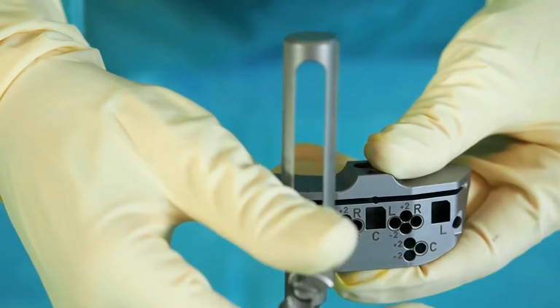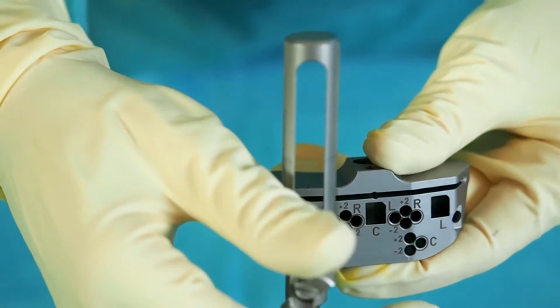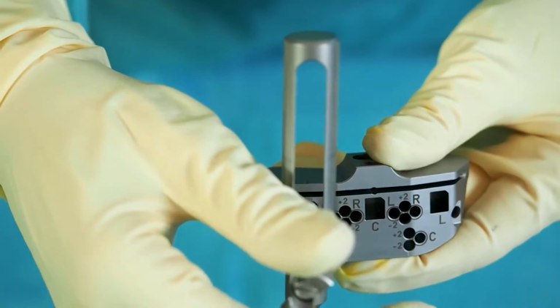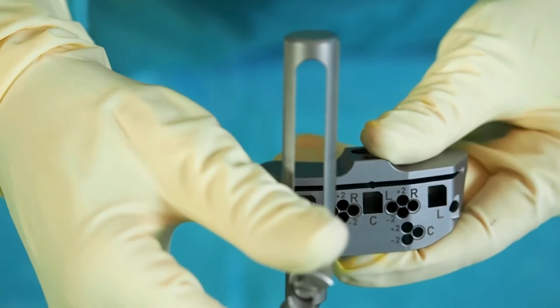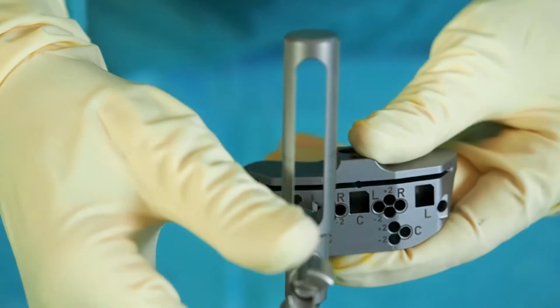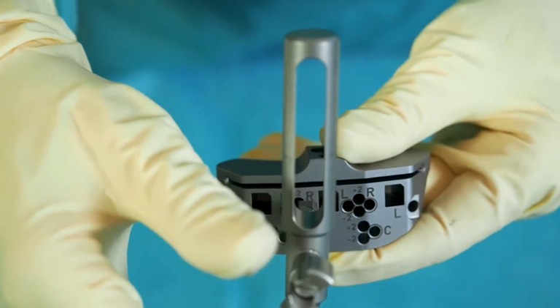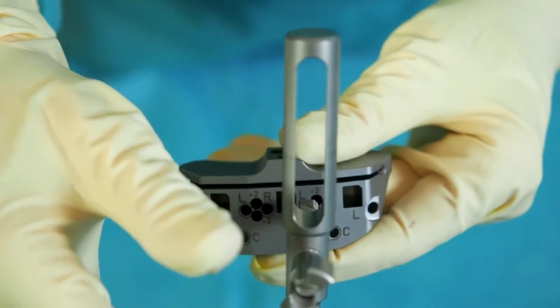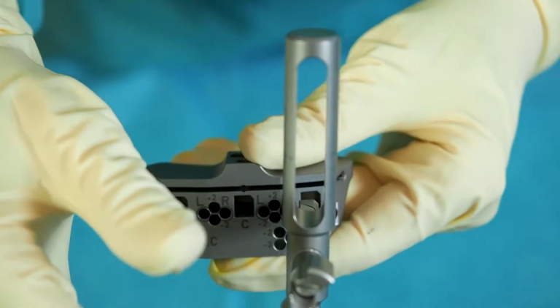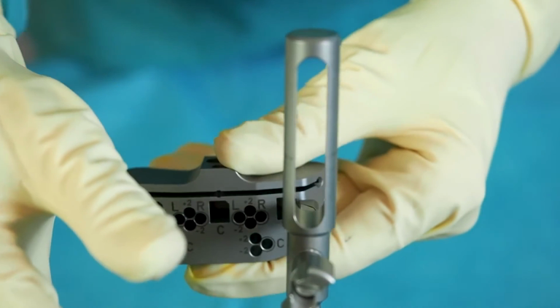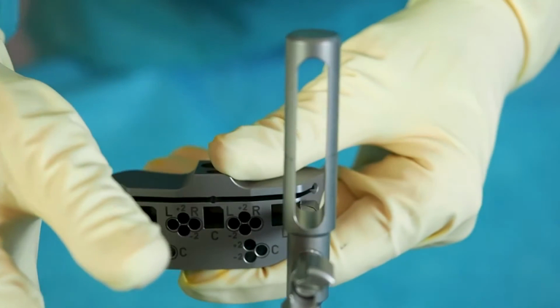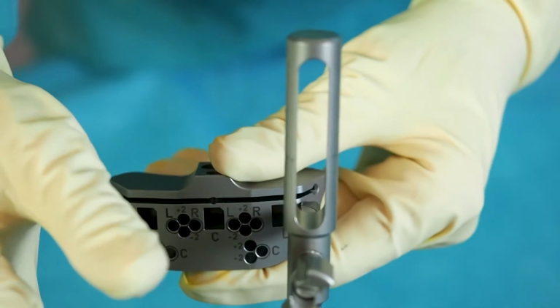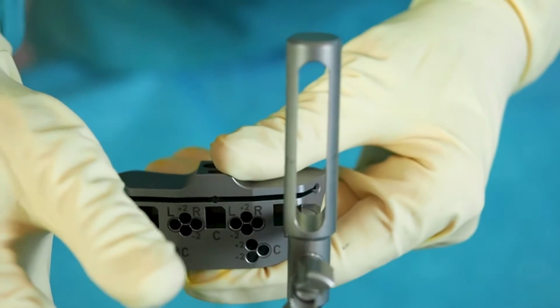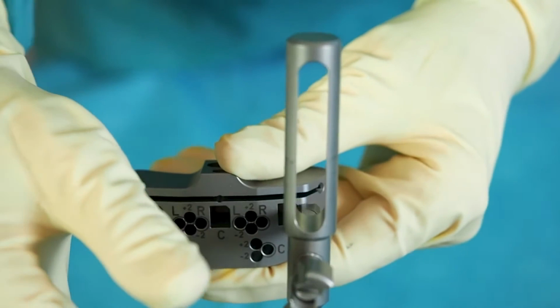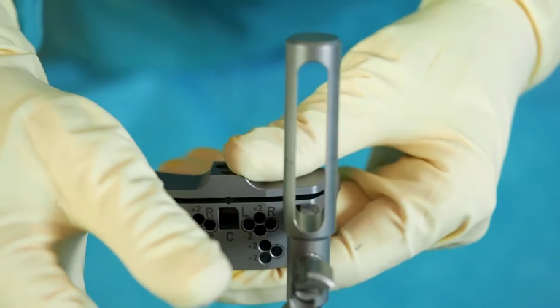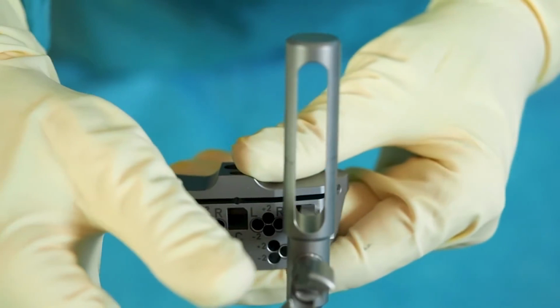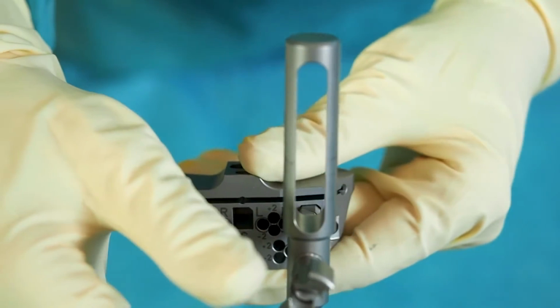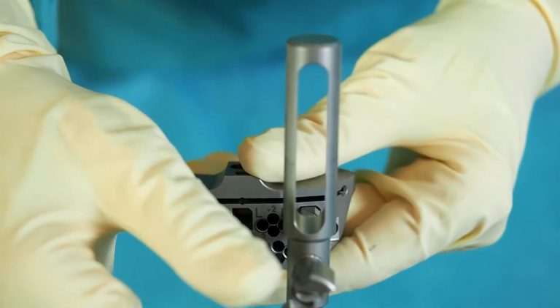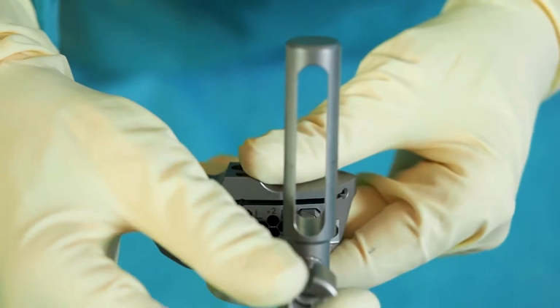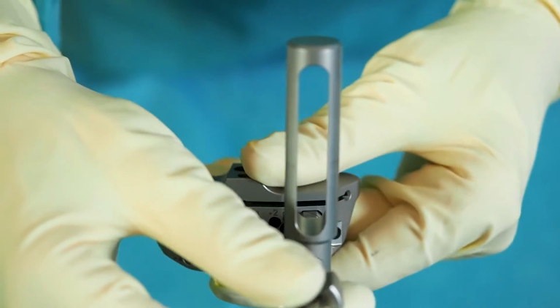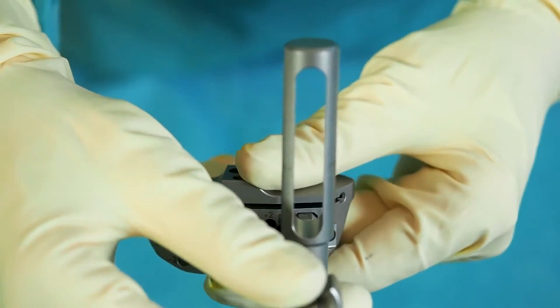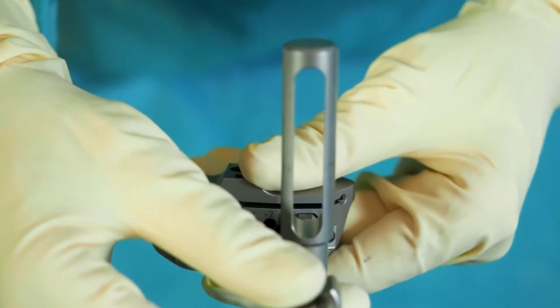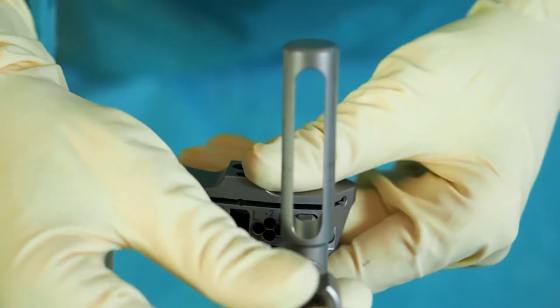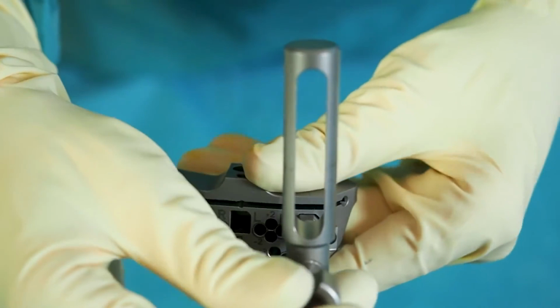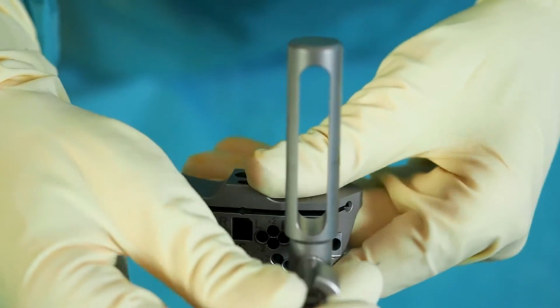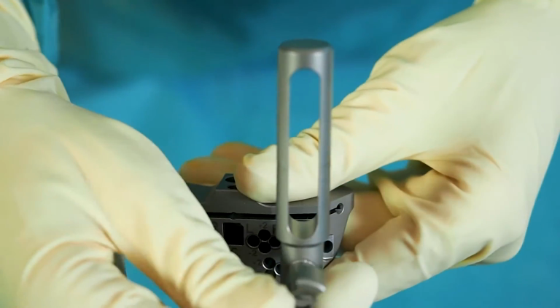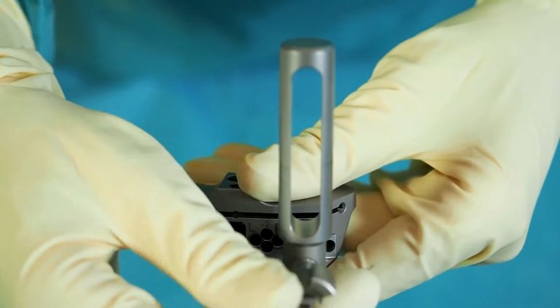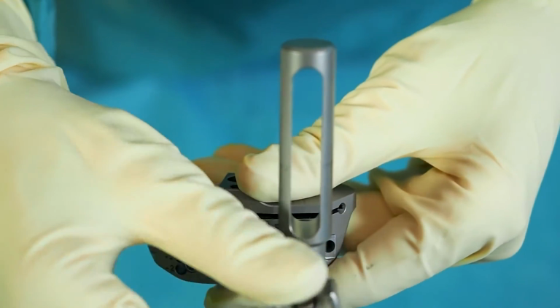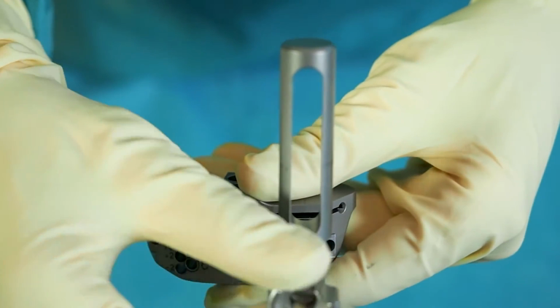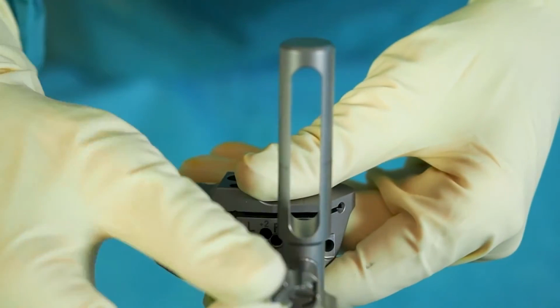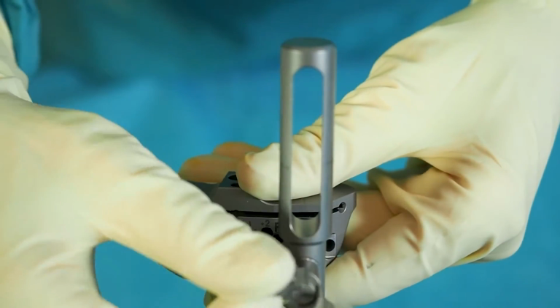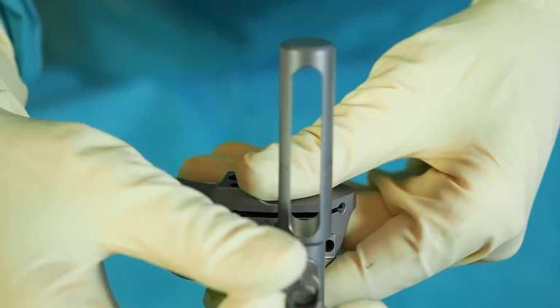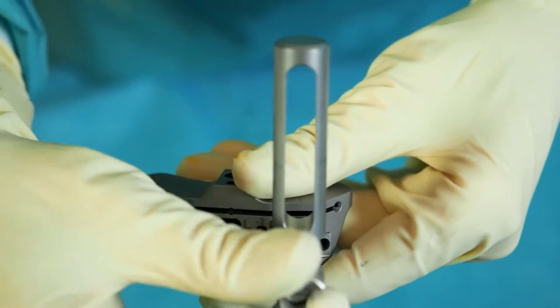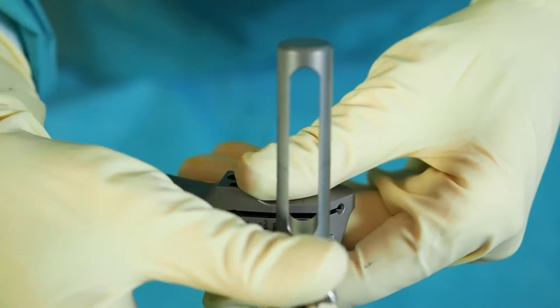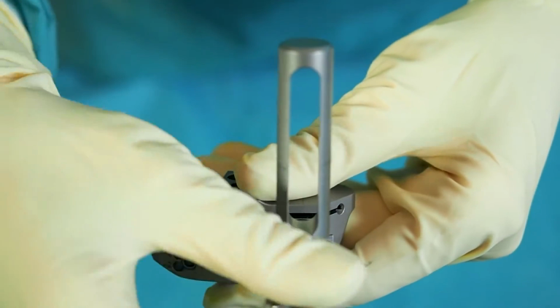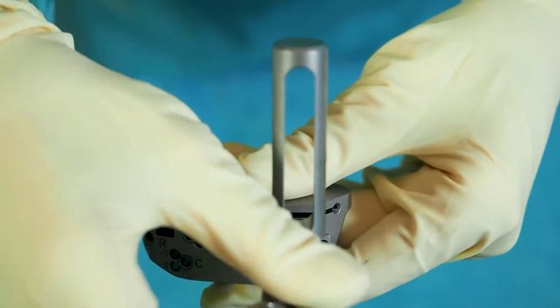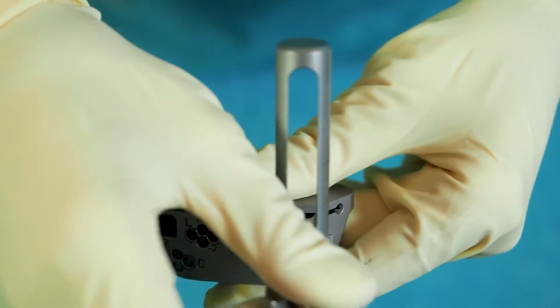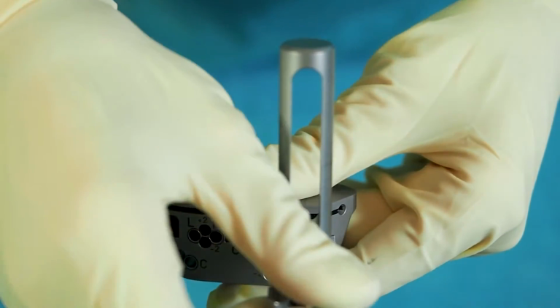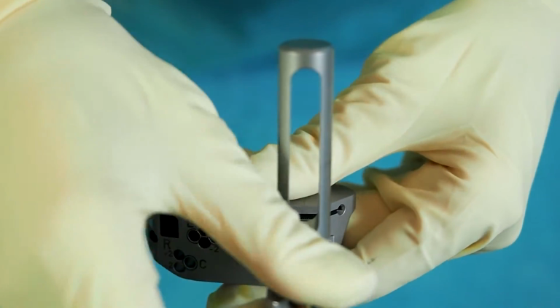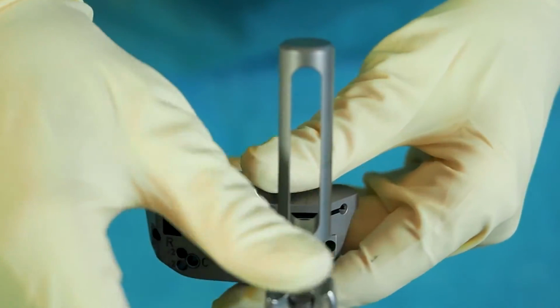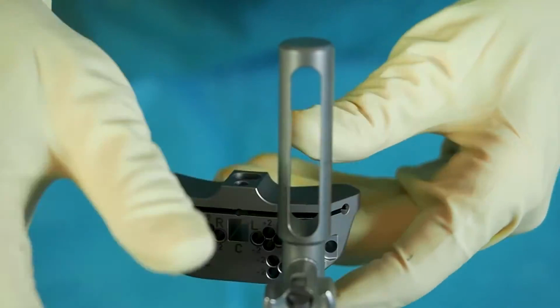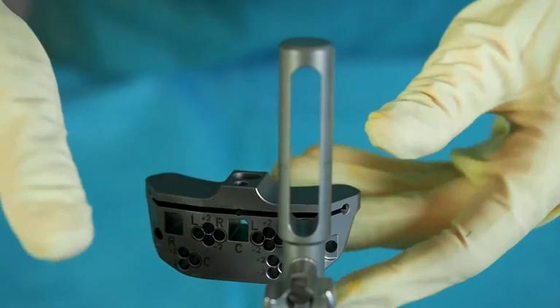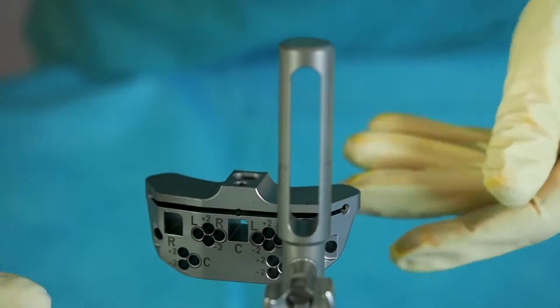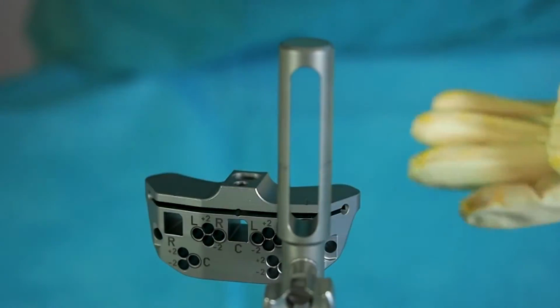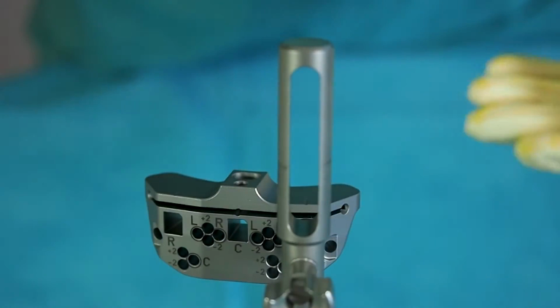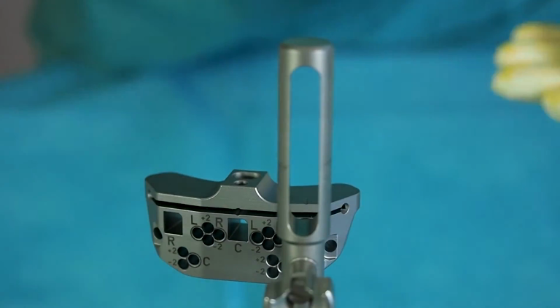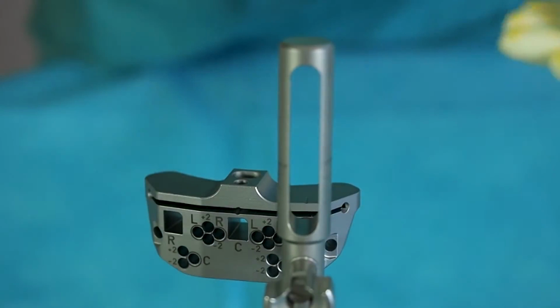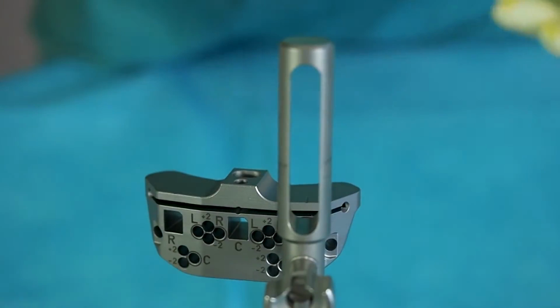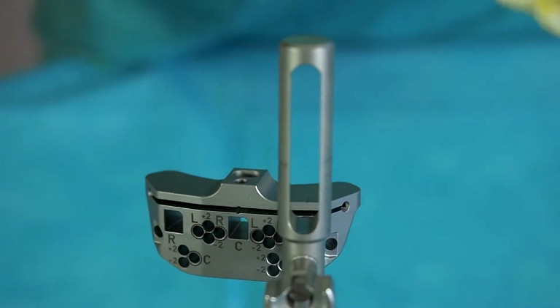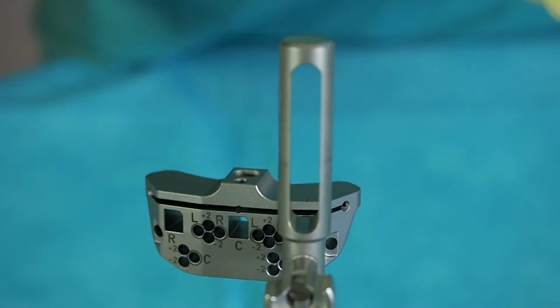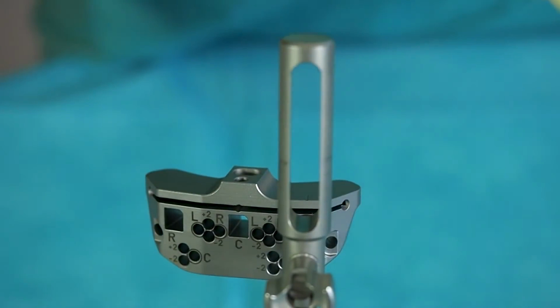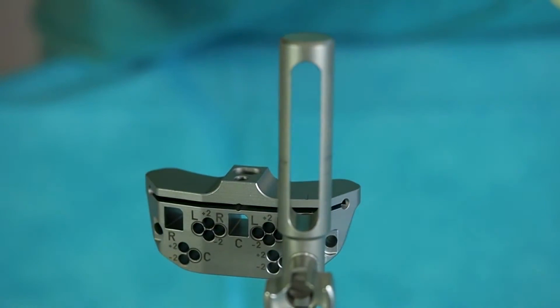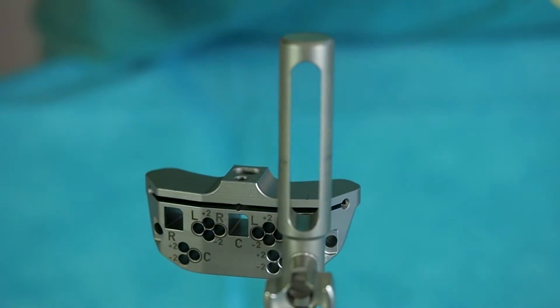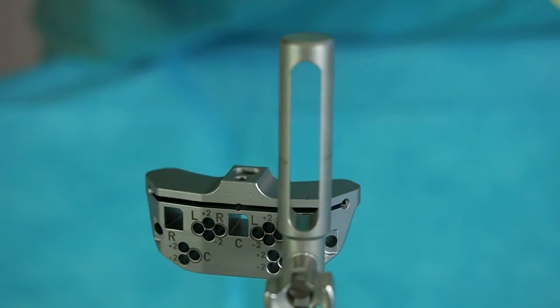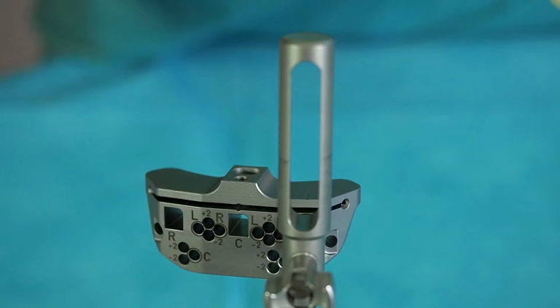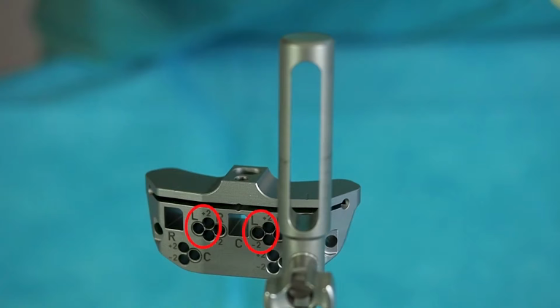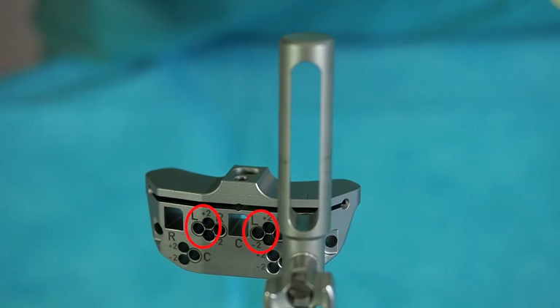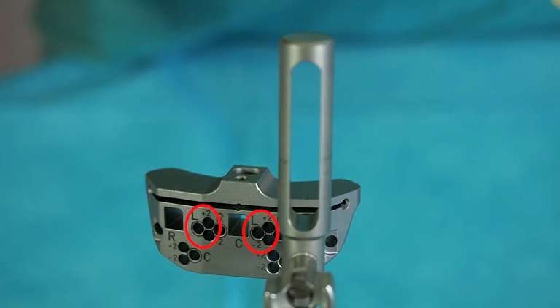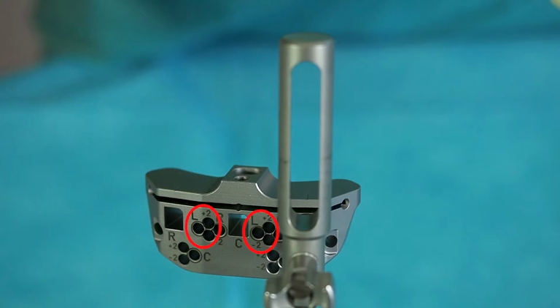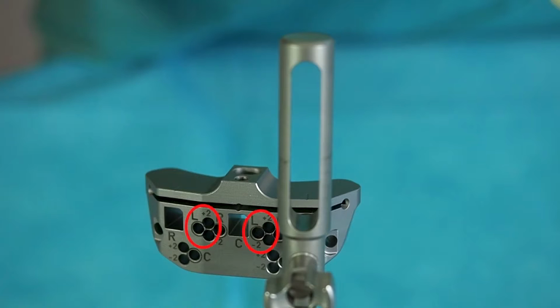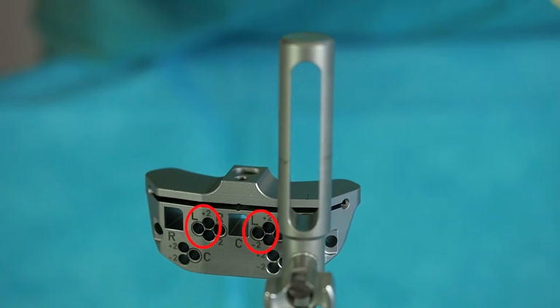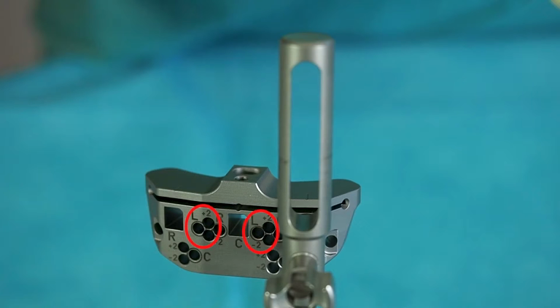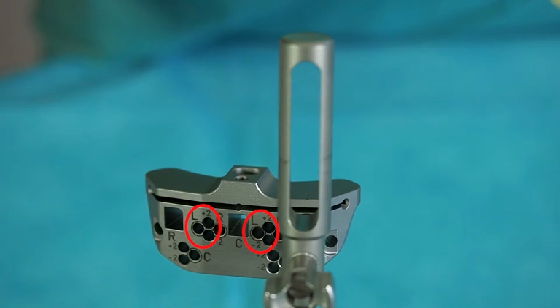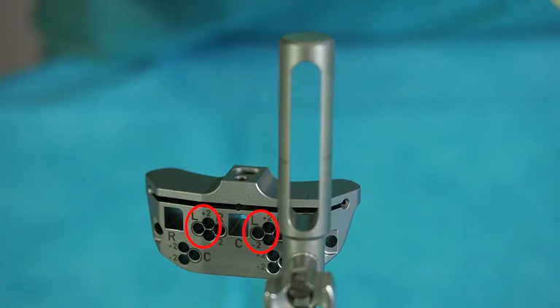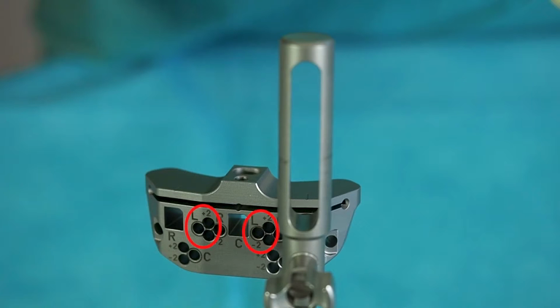In case of a less invasive approach for the left knee, engage the holding rod in the hole marked with L.